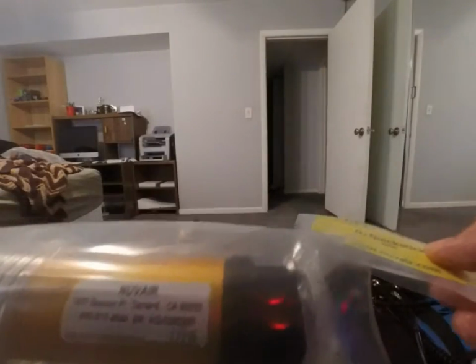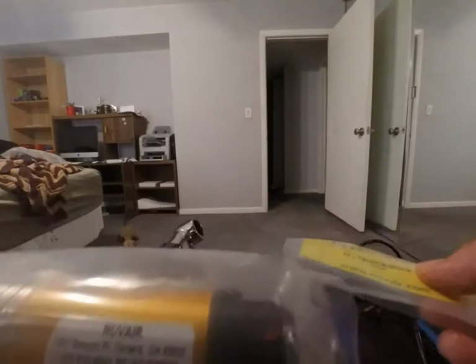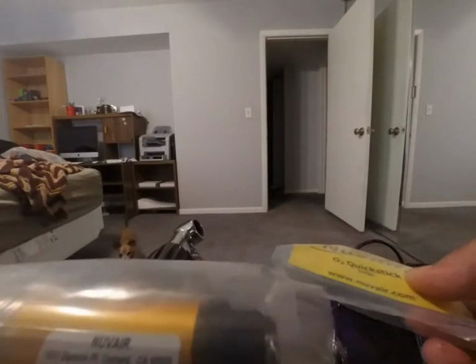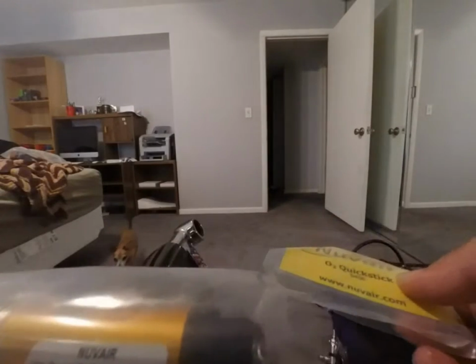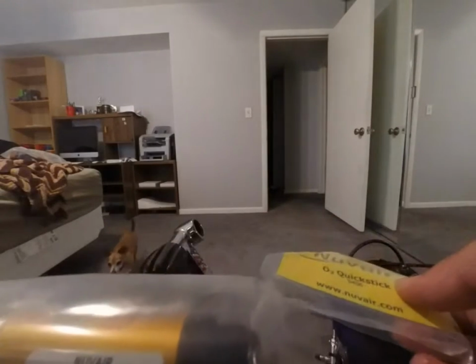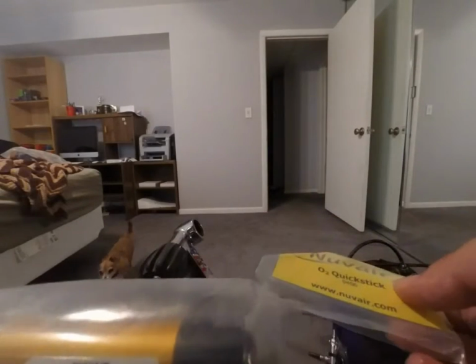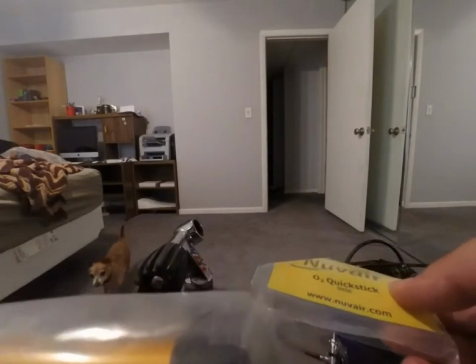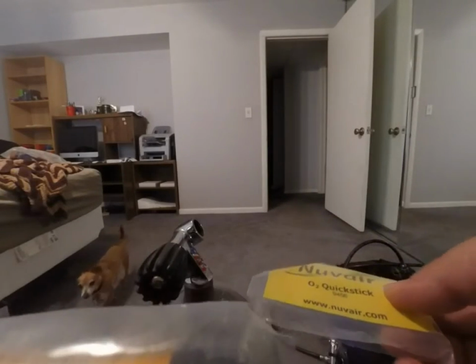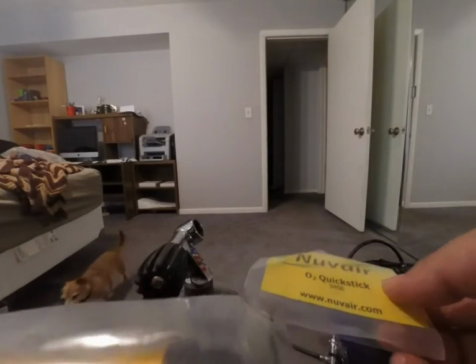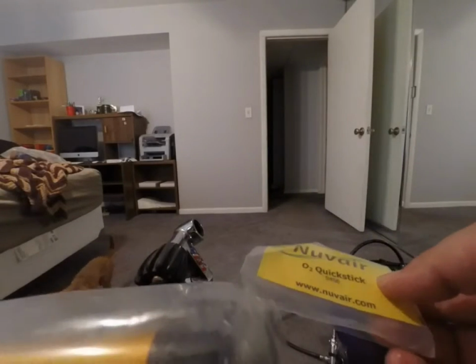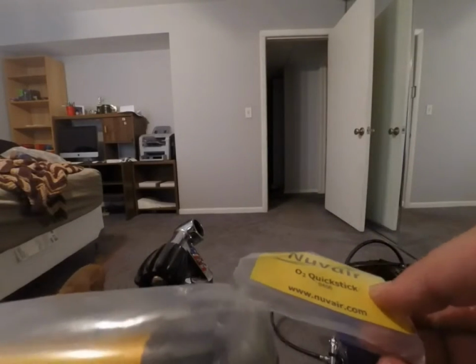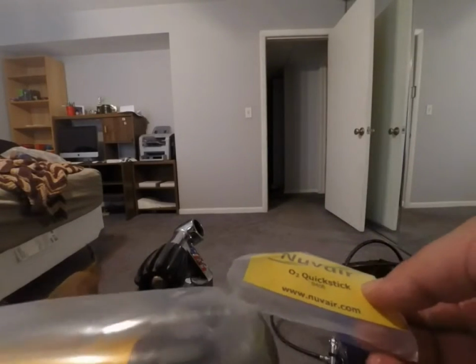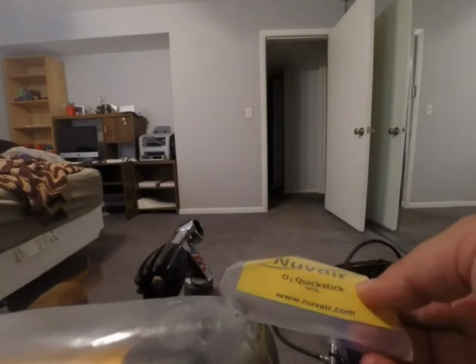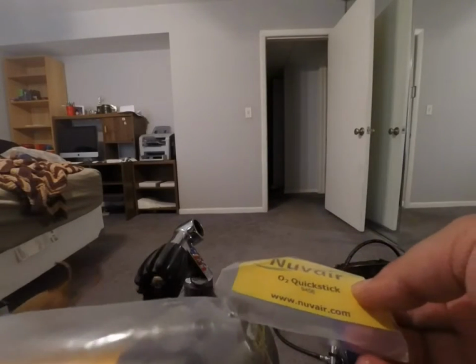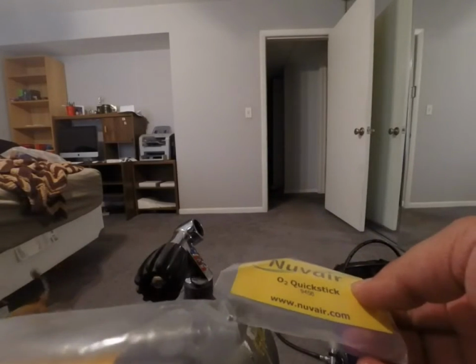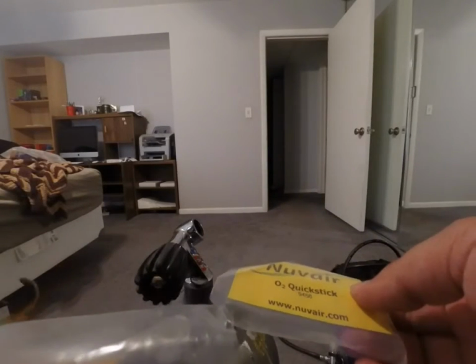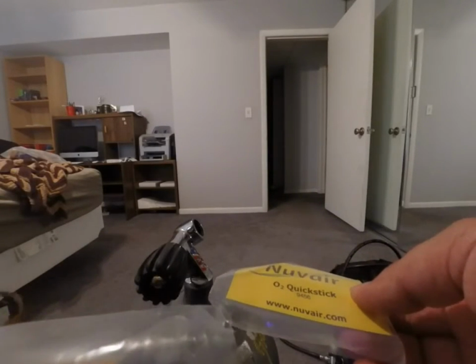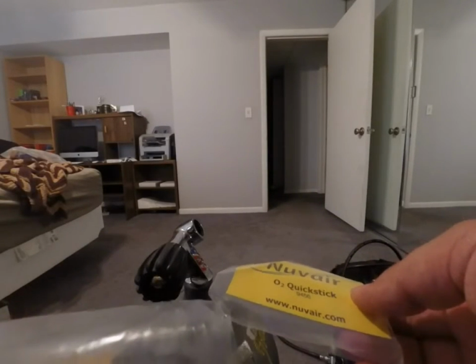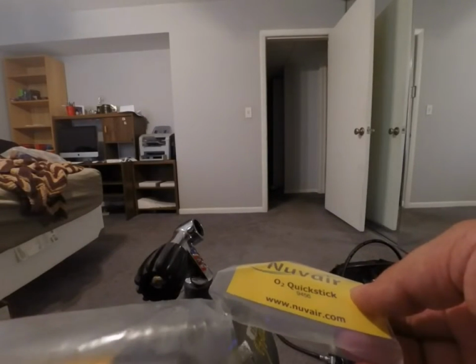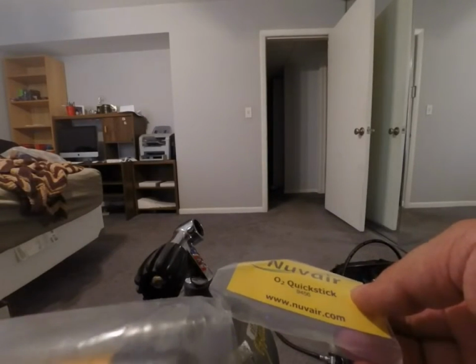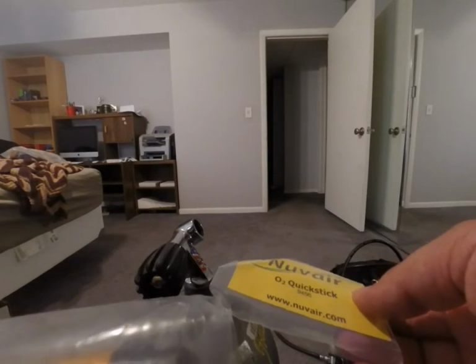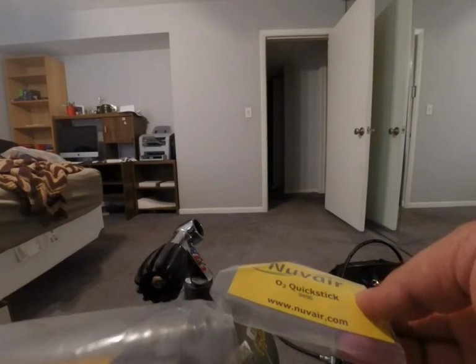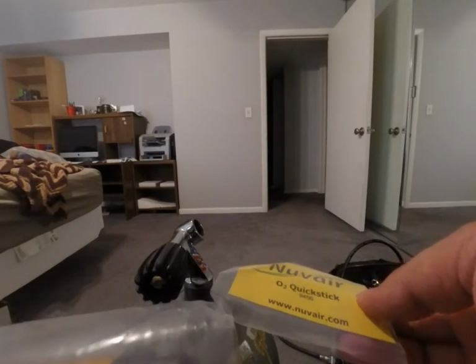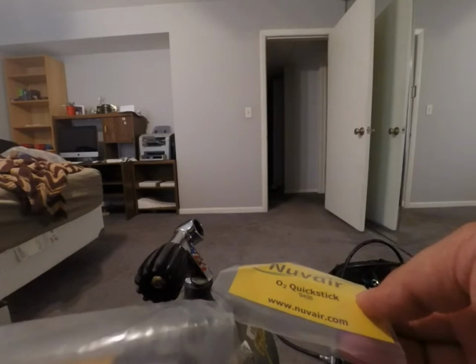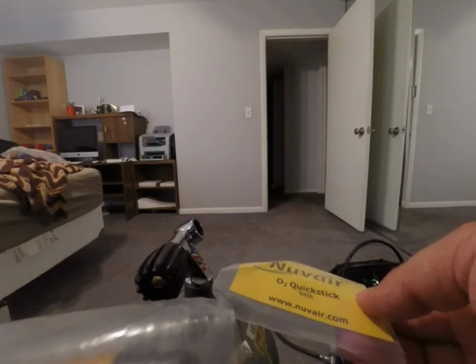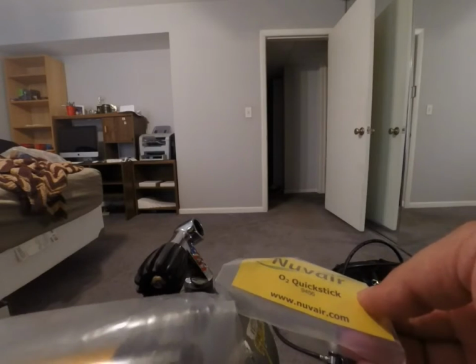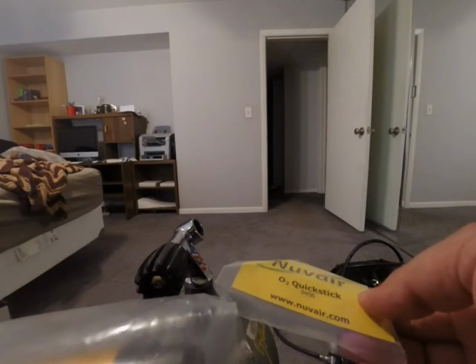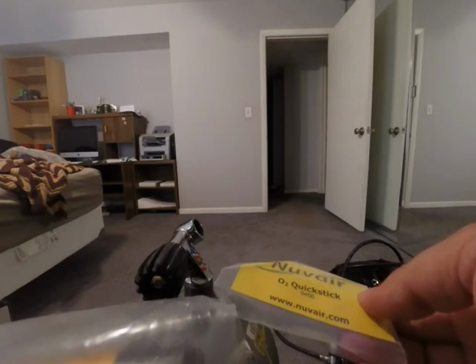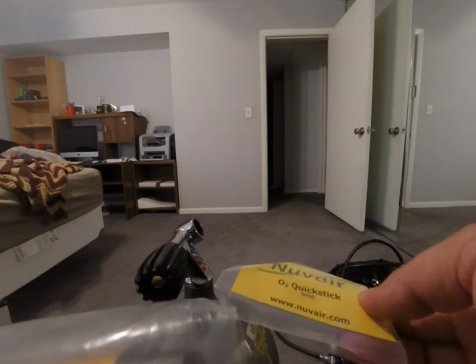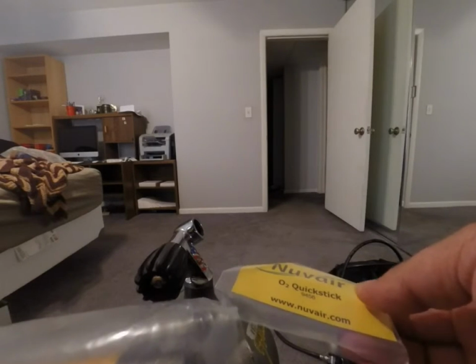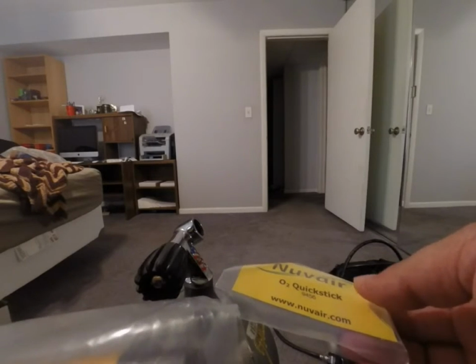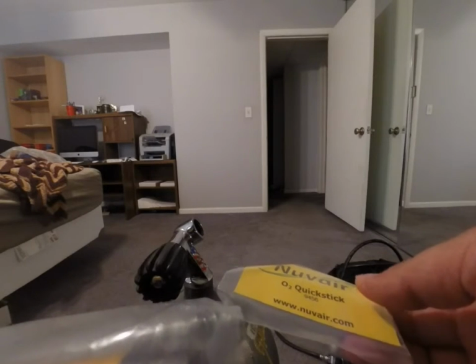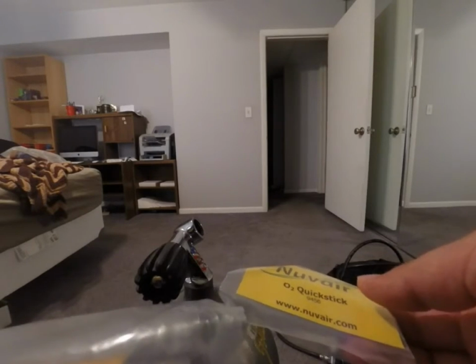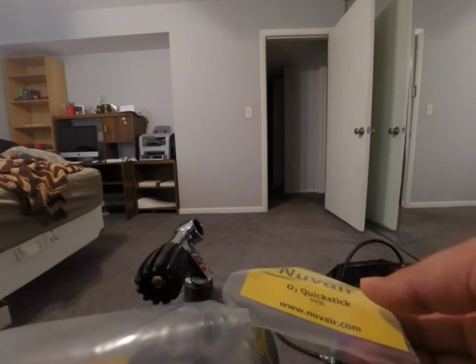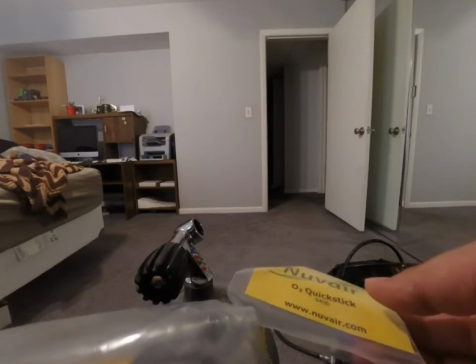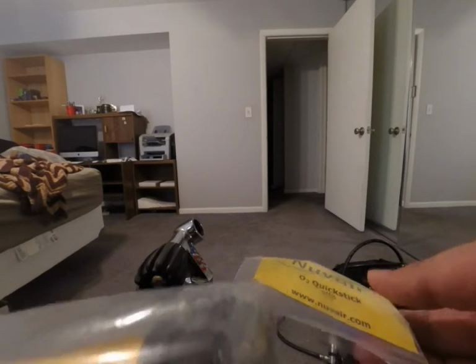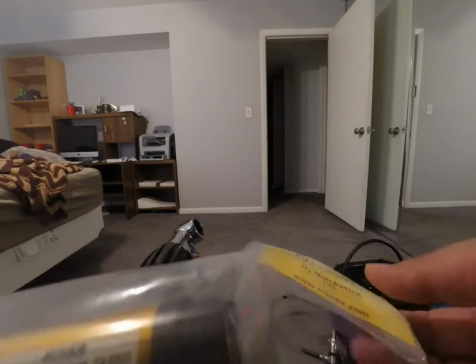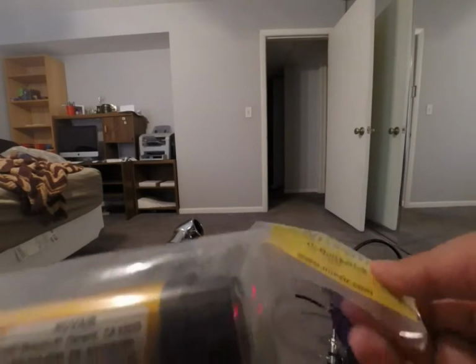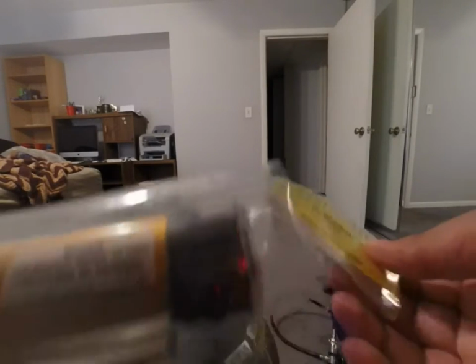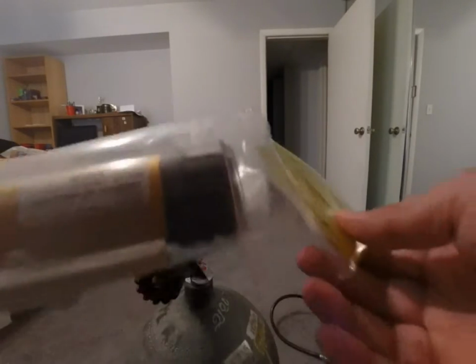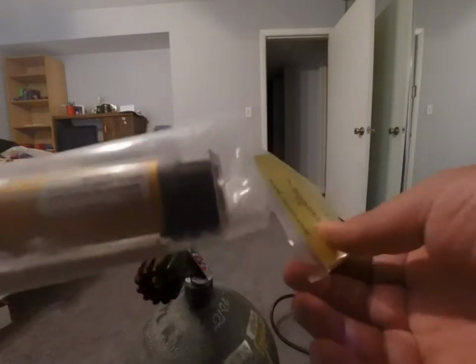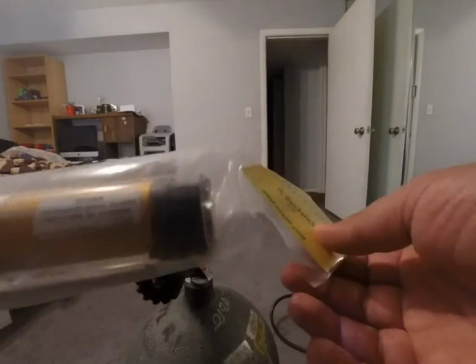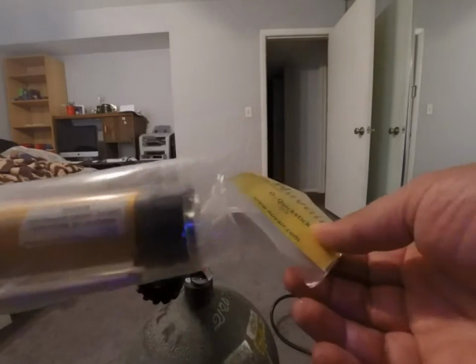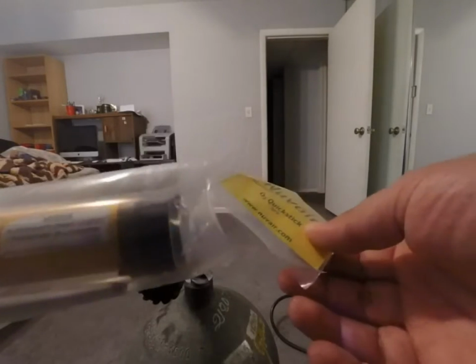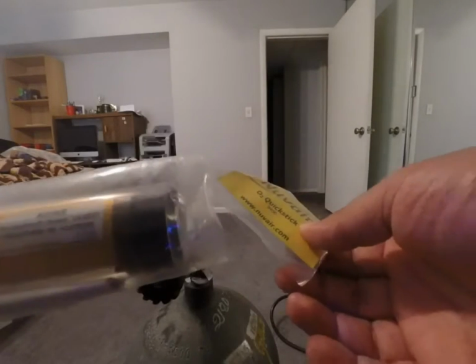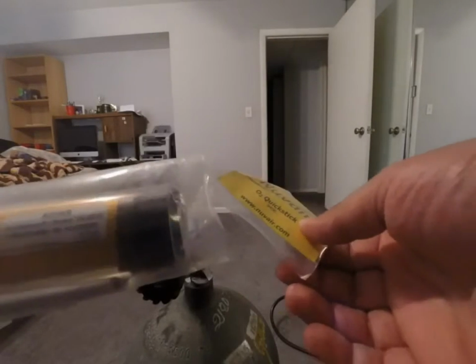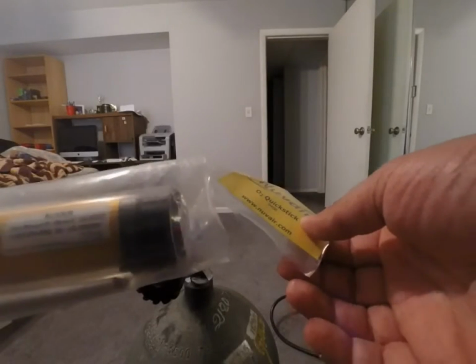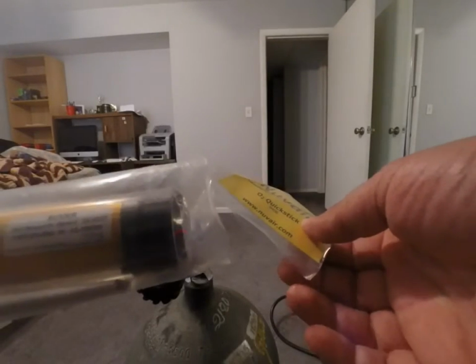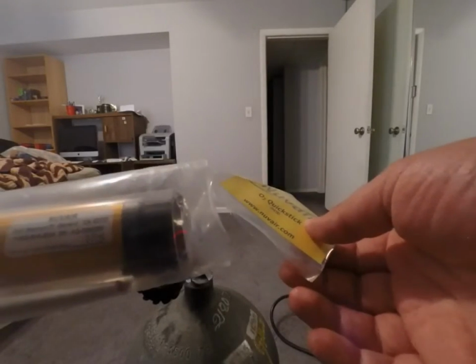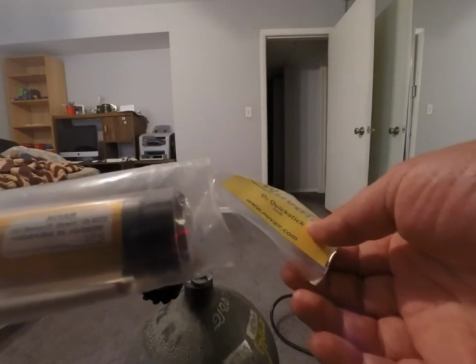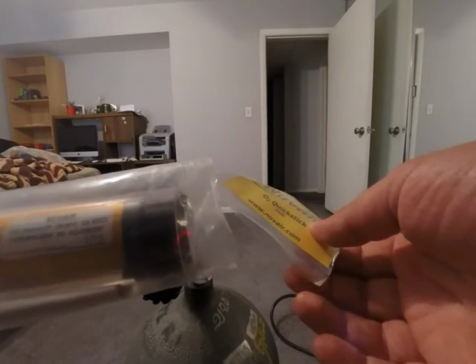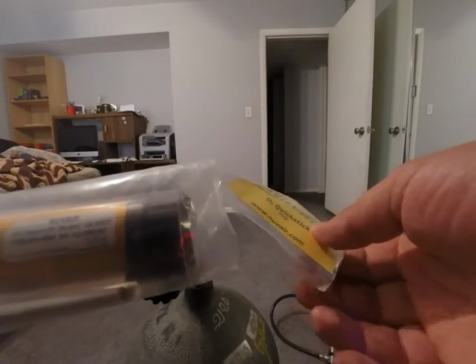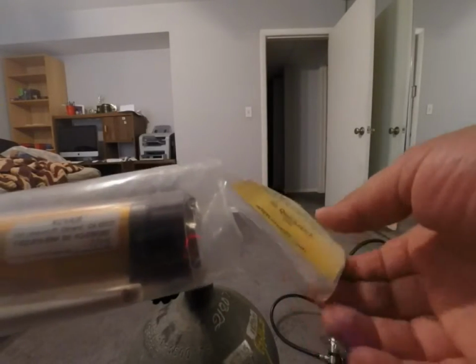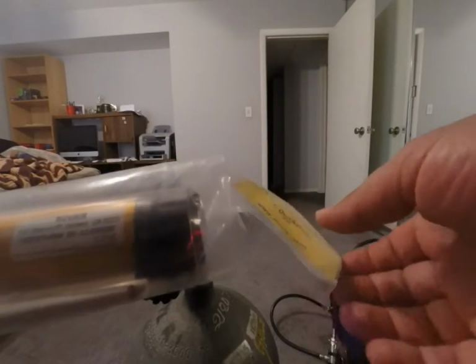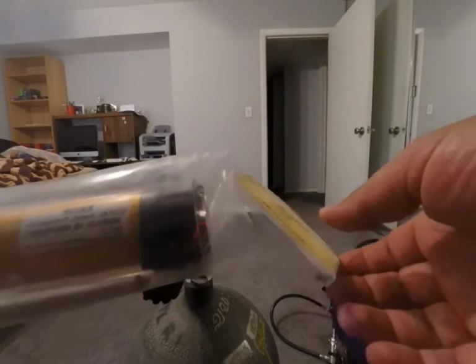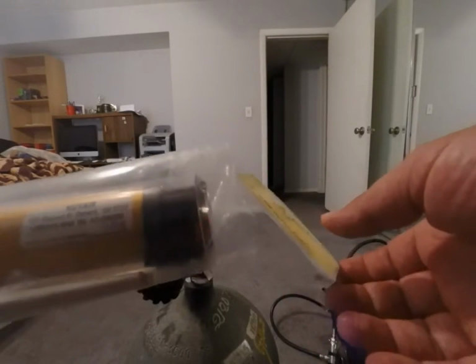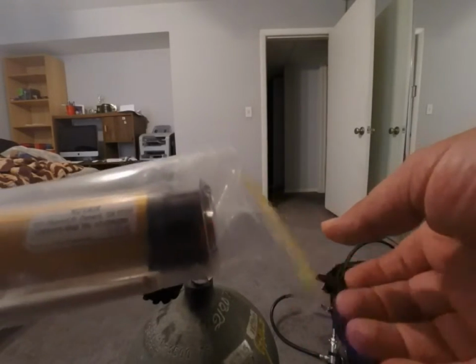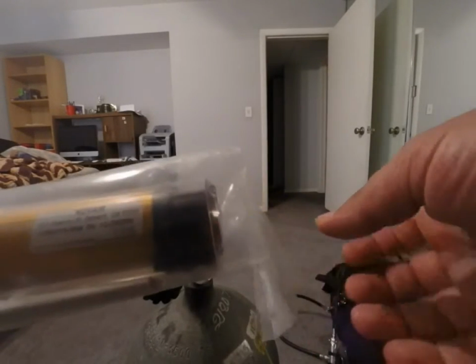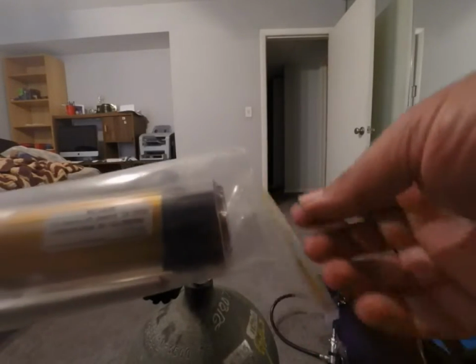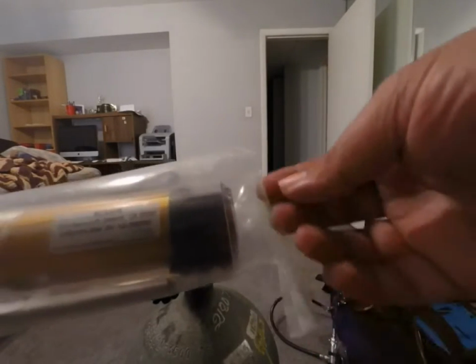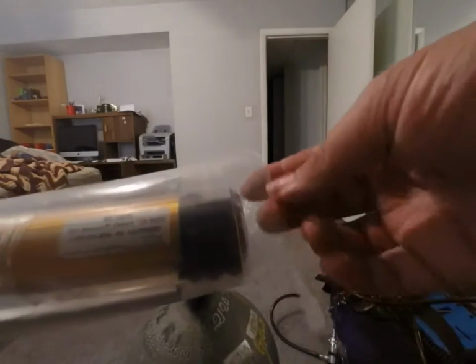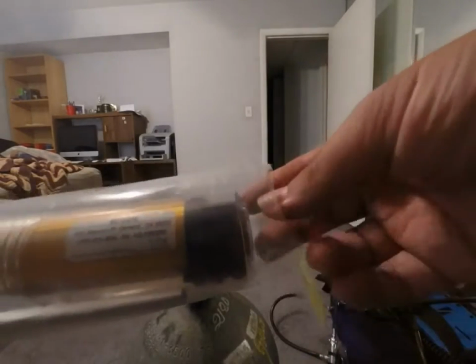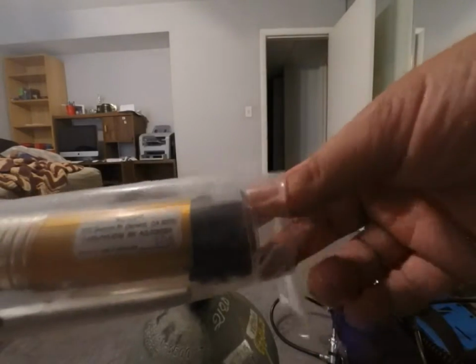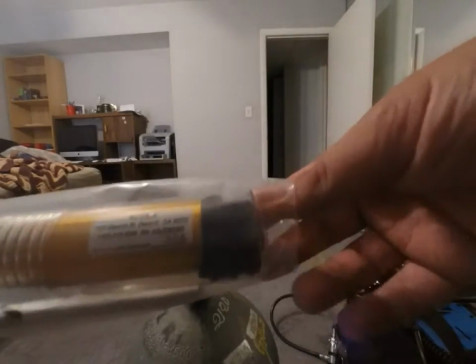This is a short review of the Nuvair O2 Quick Stick. I got it at Leisure Pro for $250.